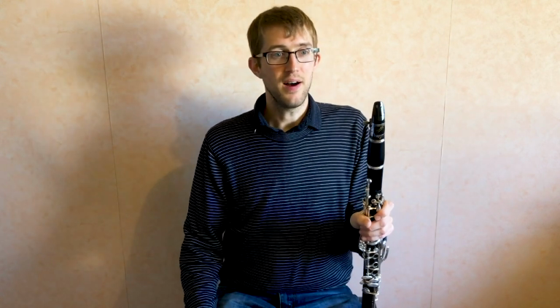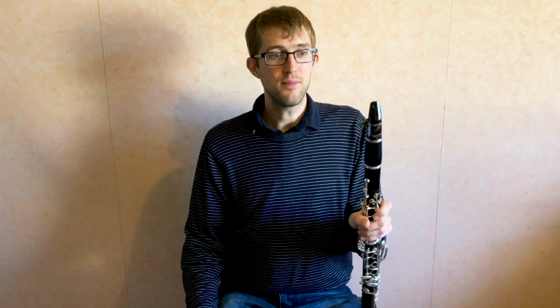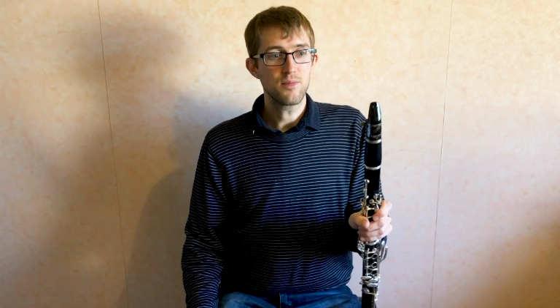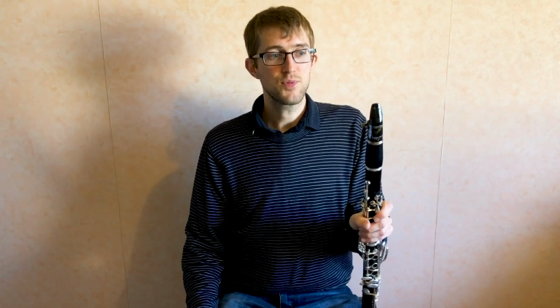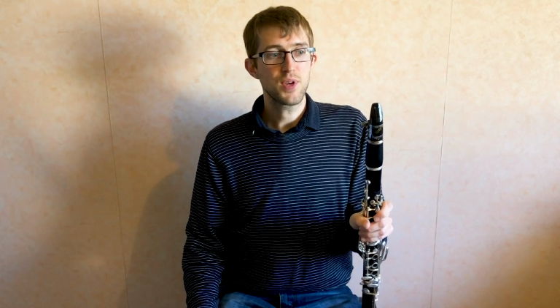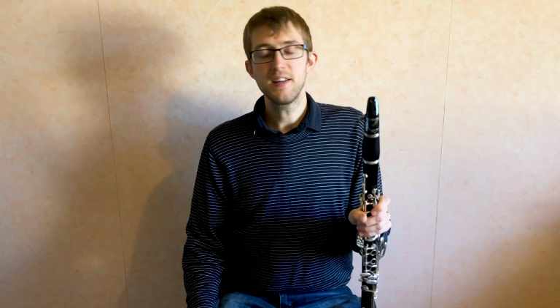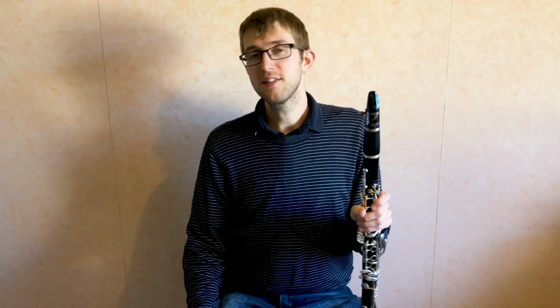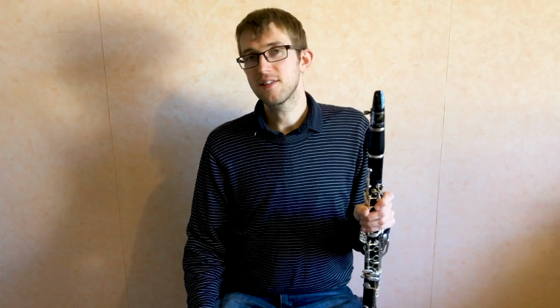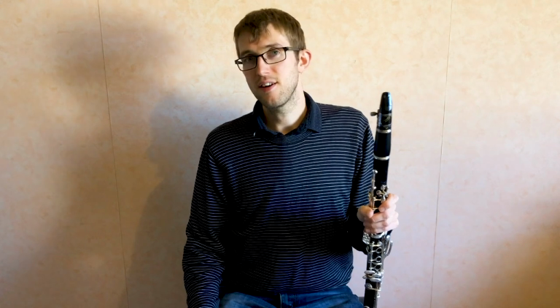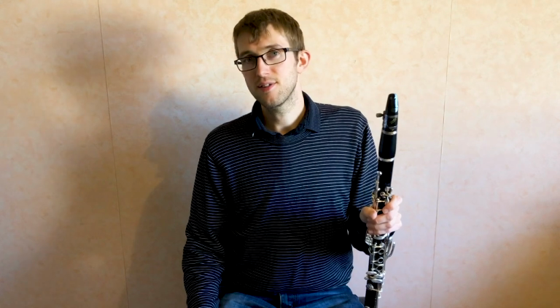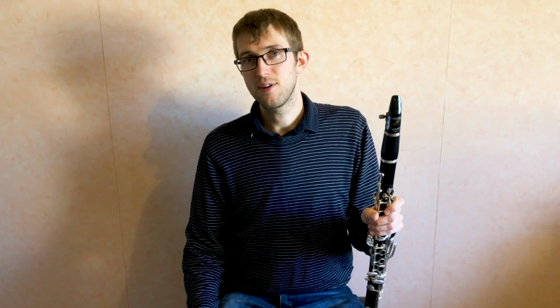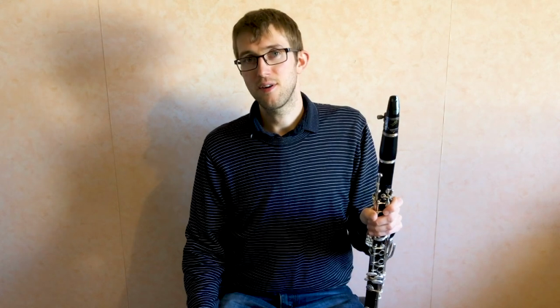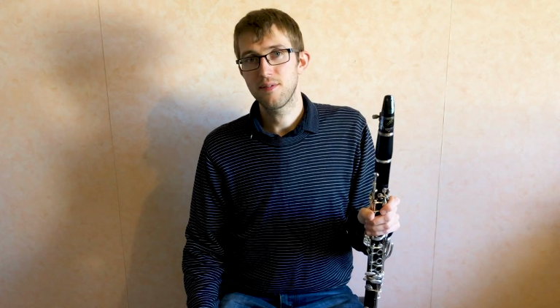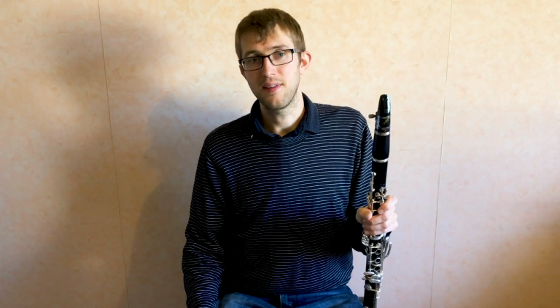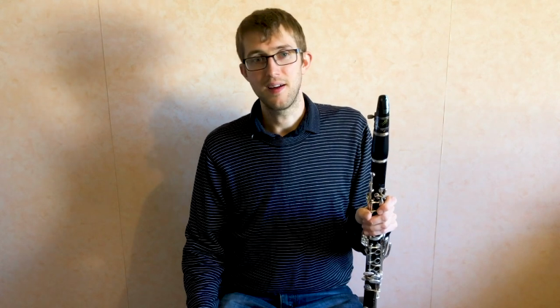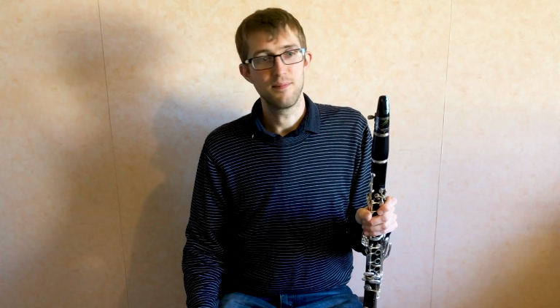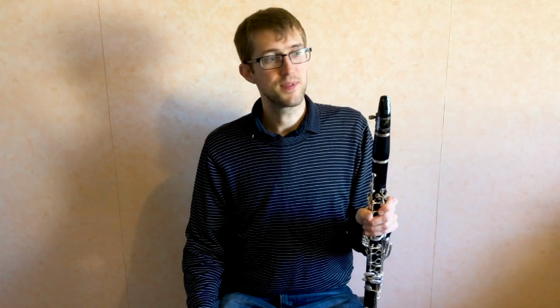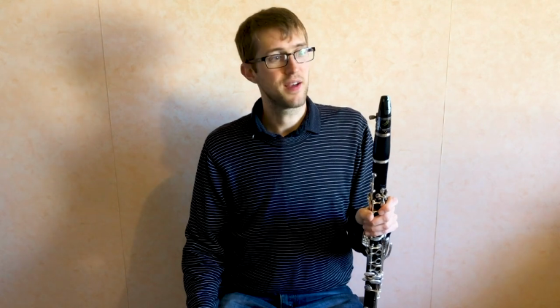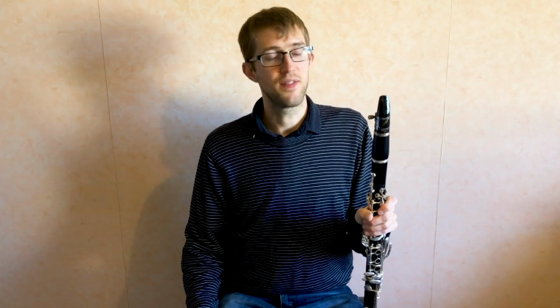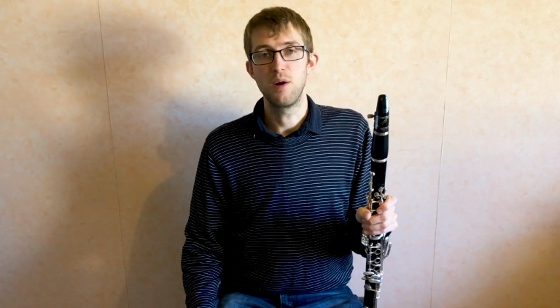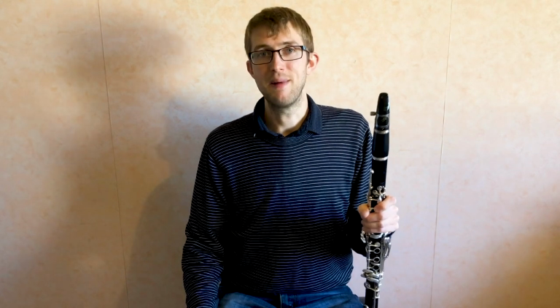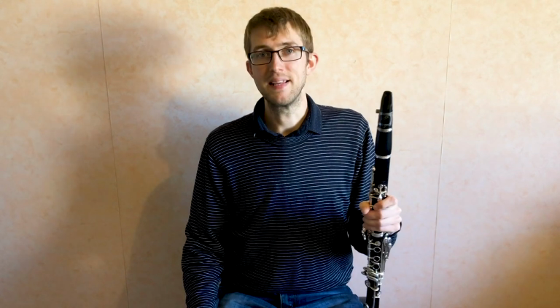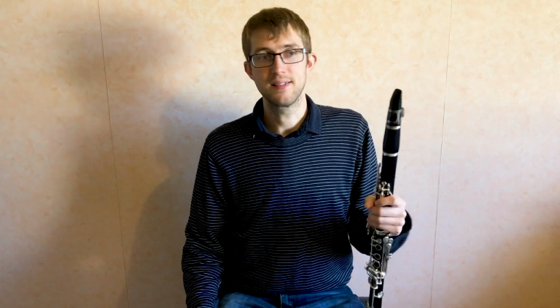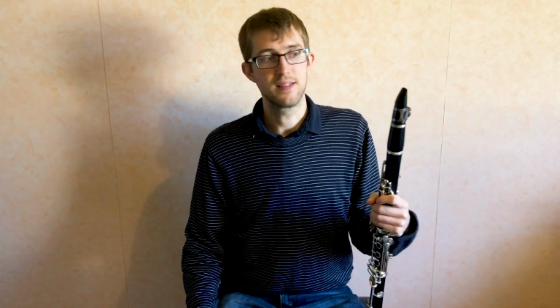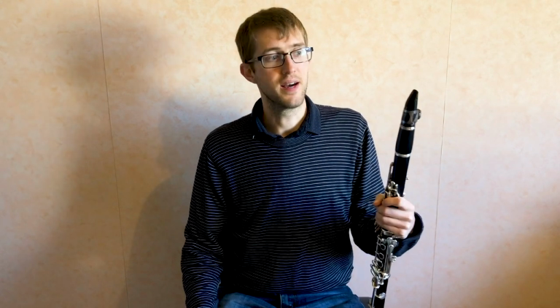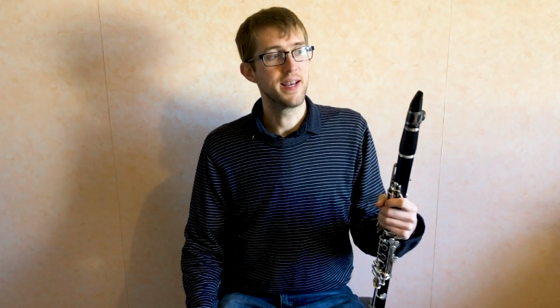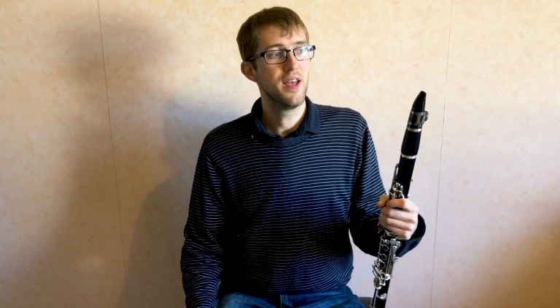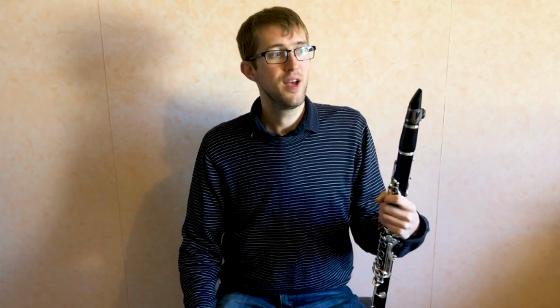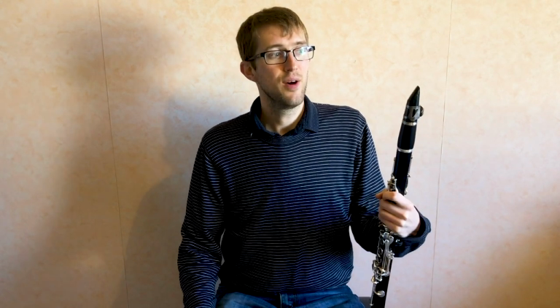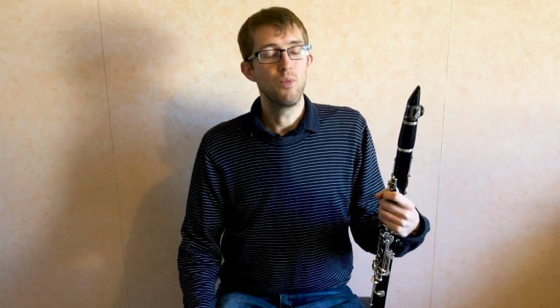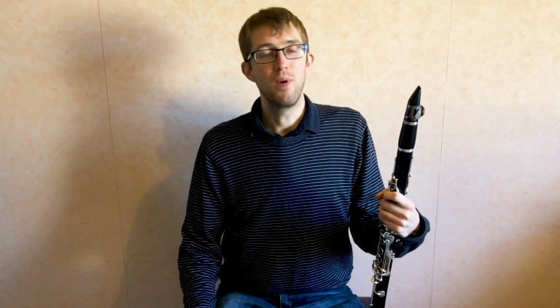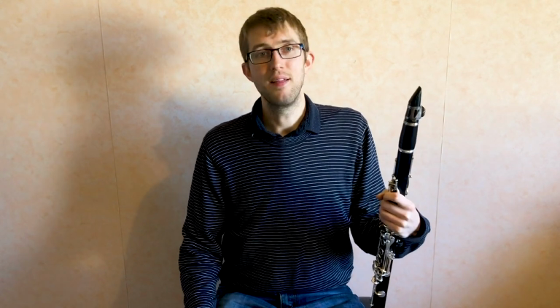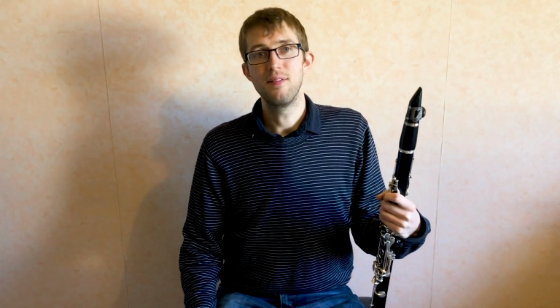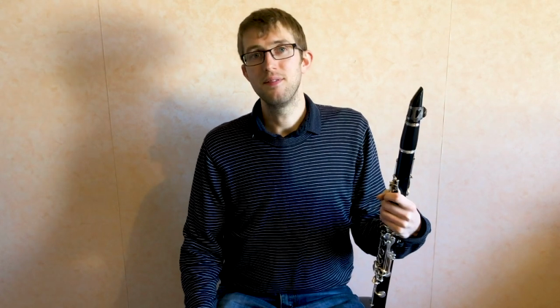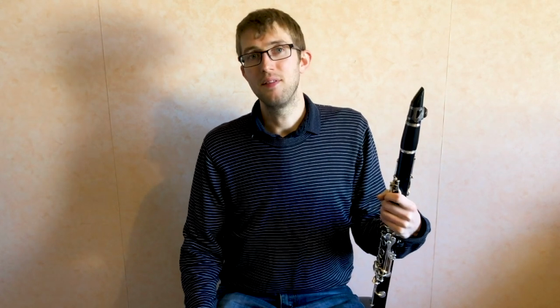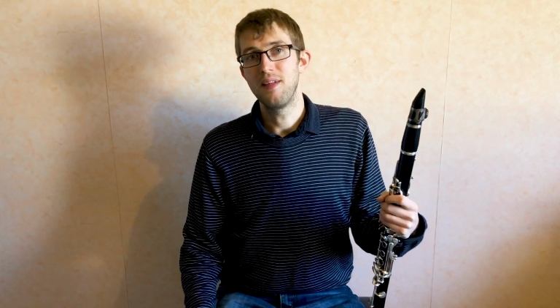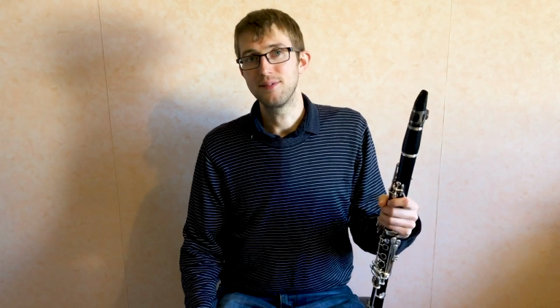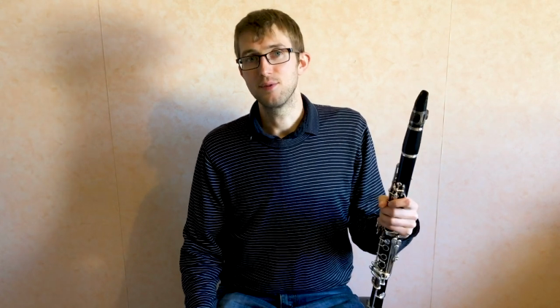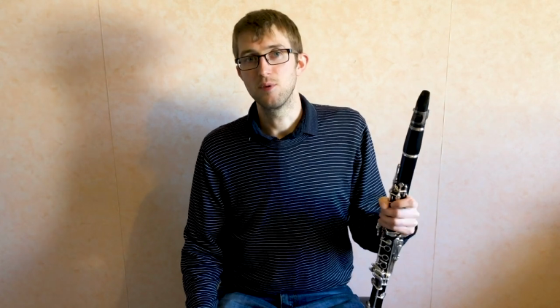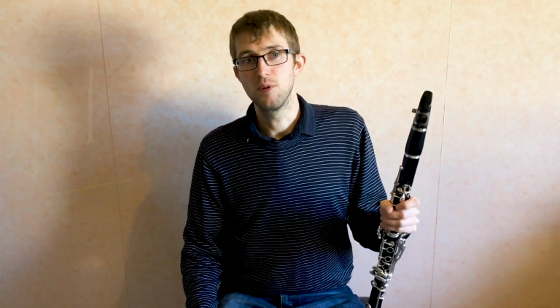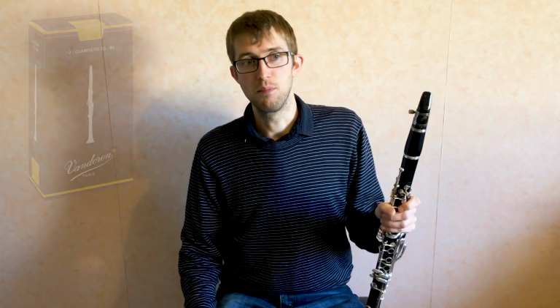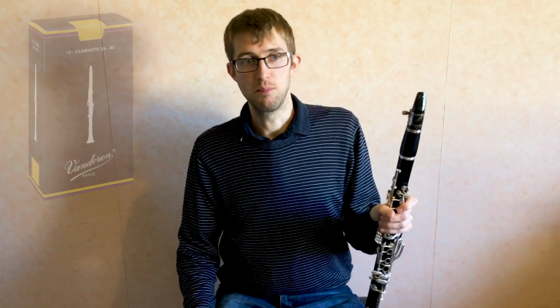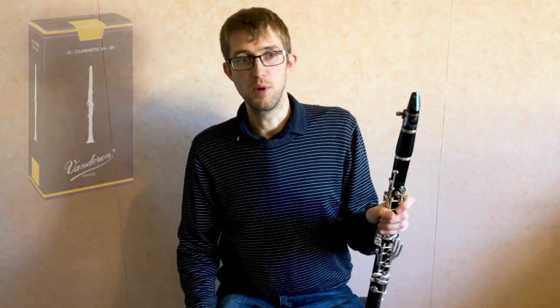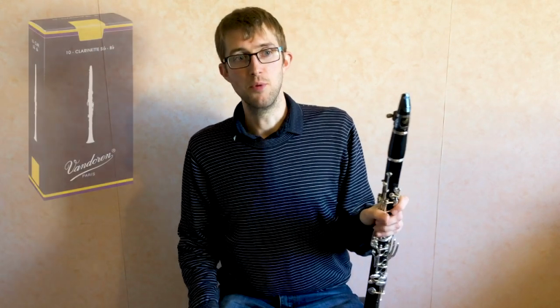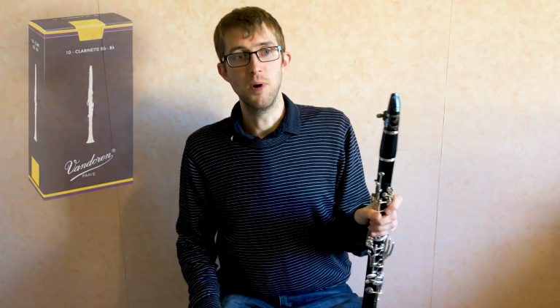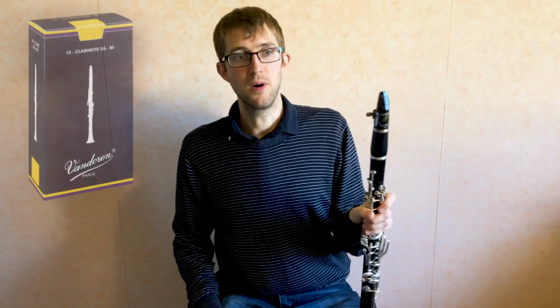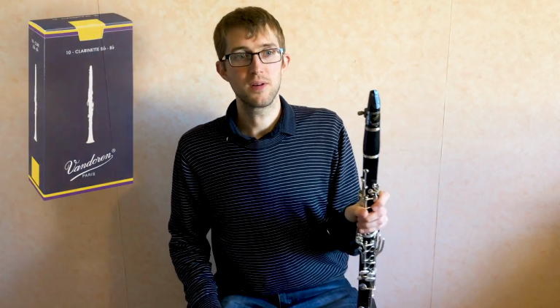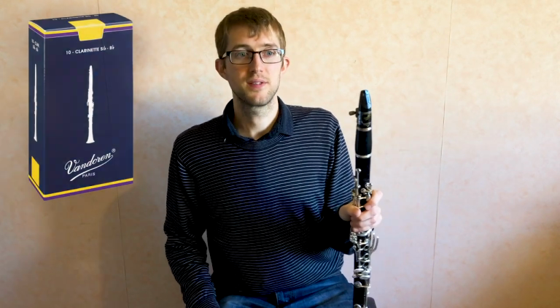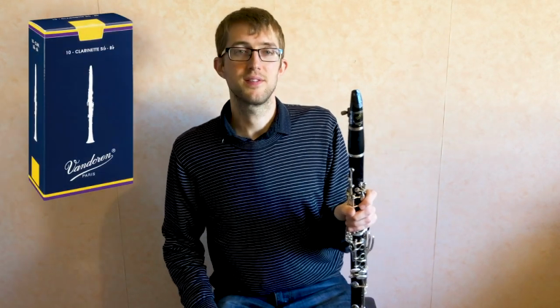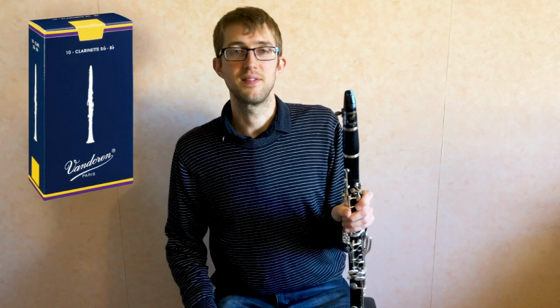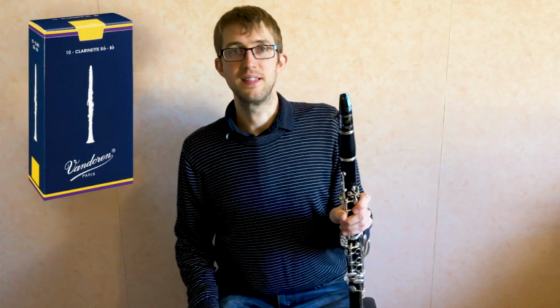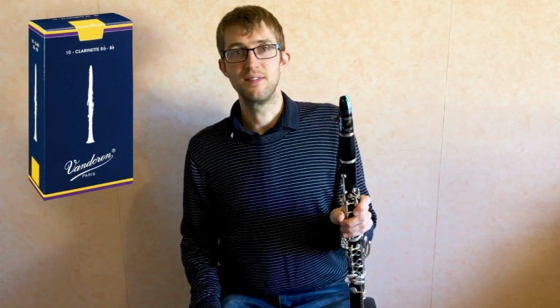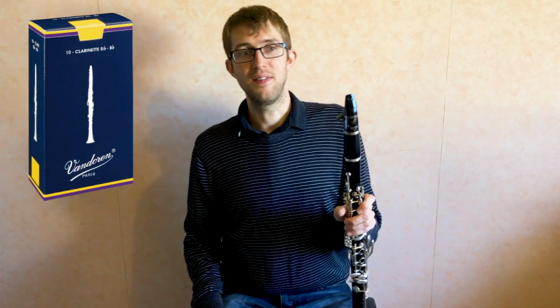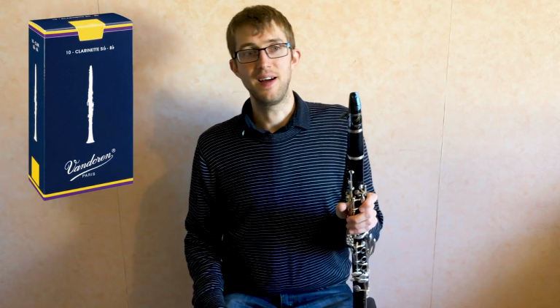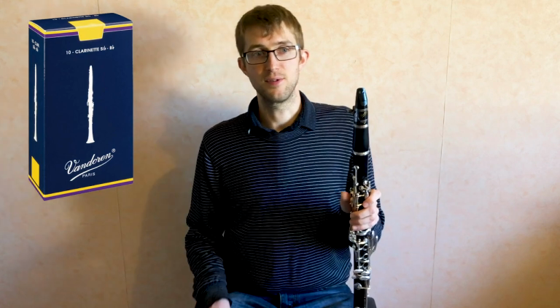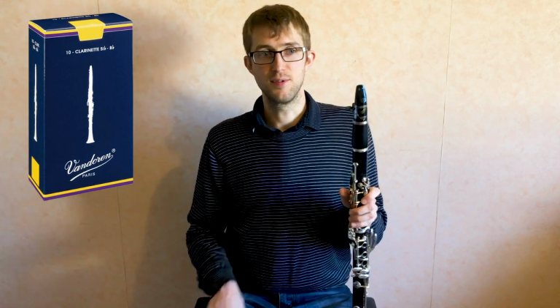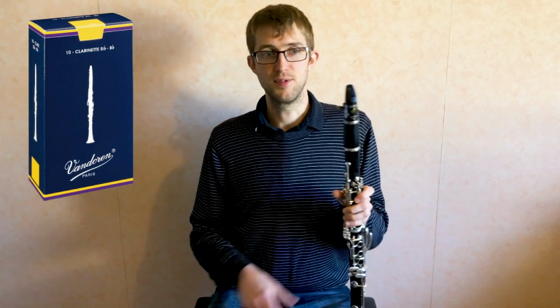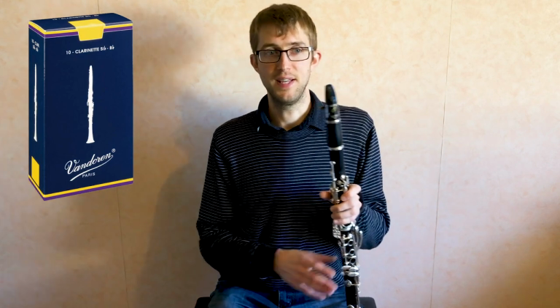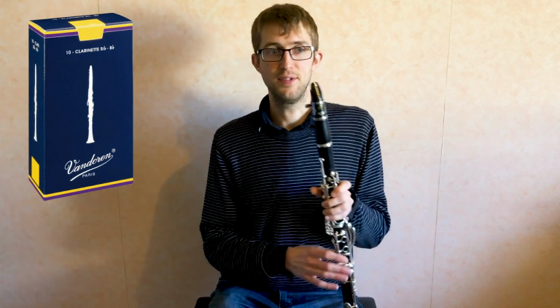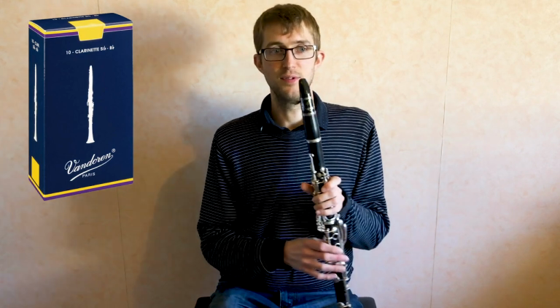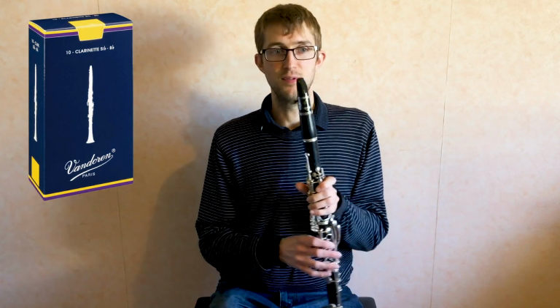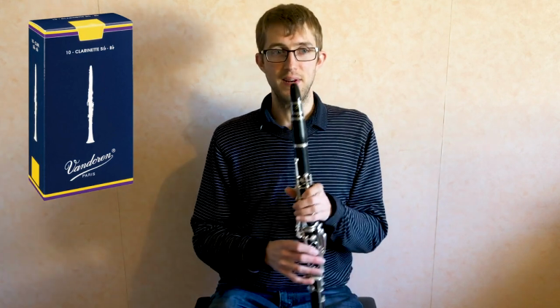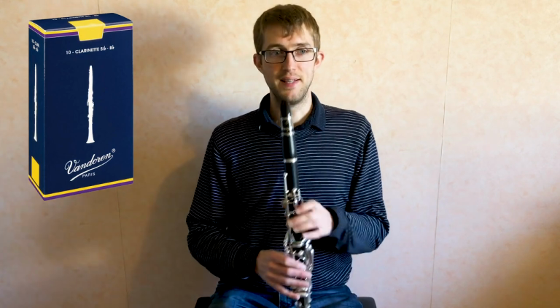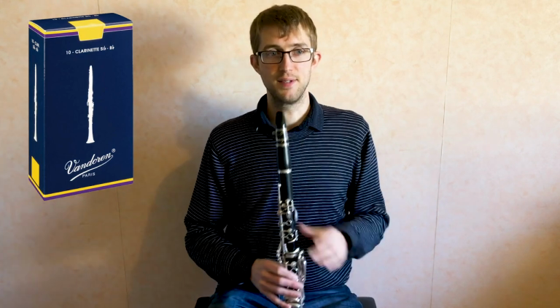So I'm going to start off with our baseline — the Van Doren blue box, the Van Doren traditional reeds.